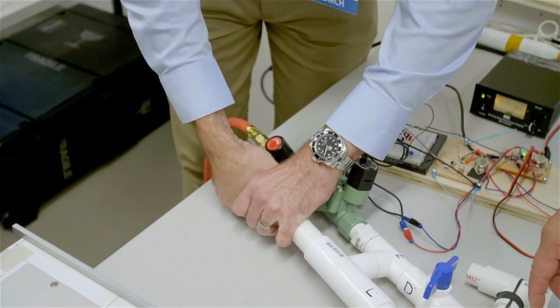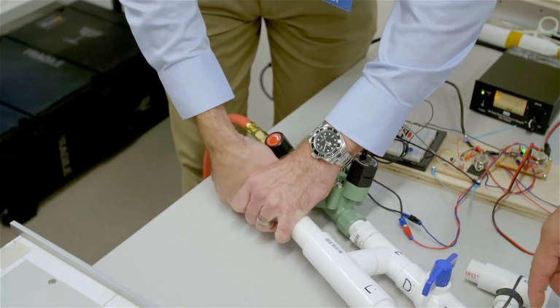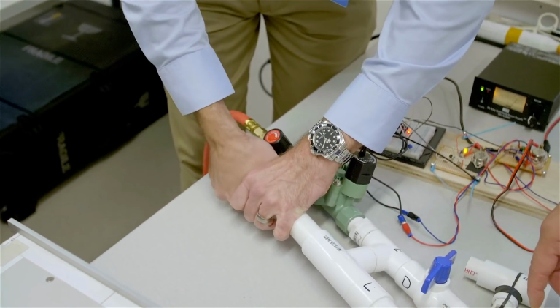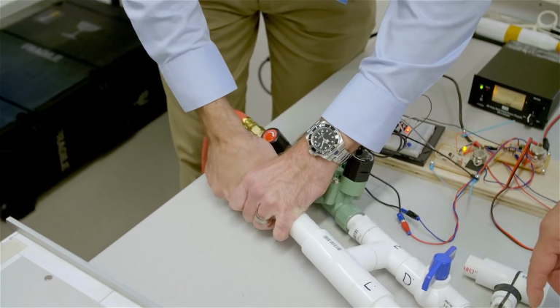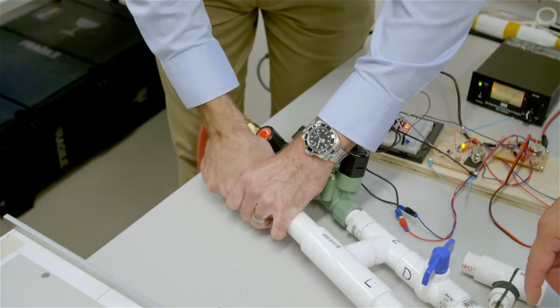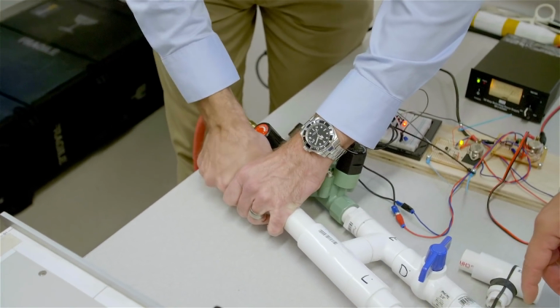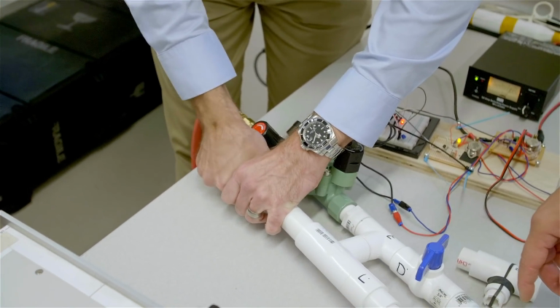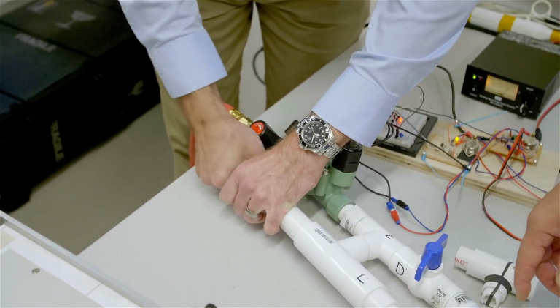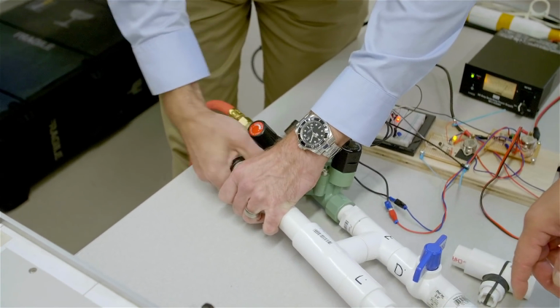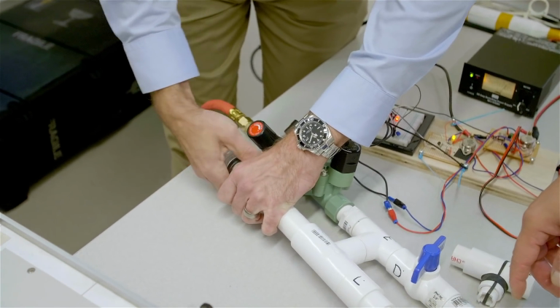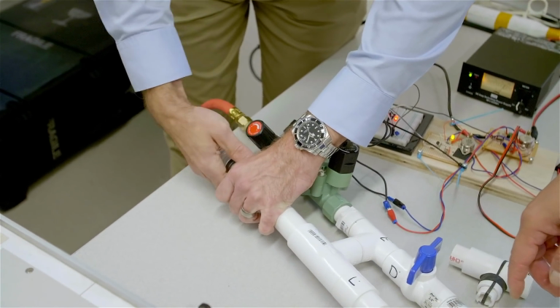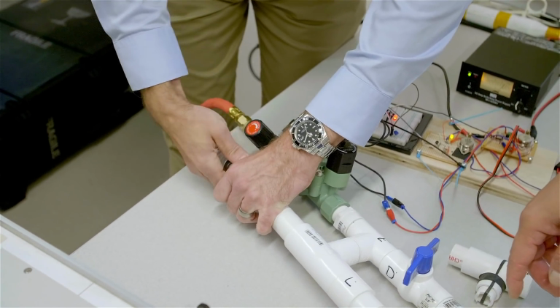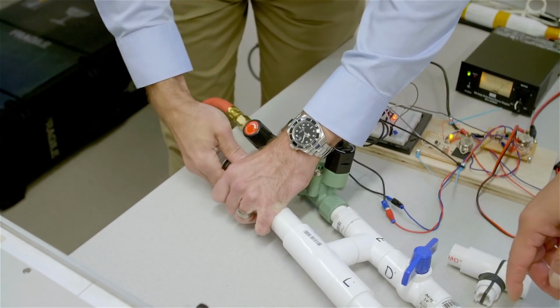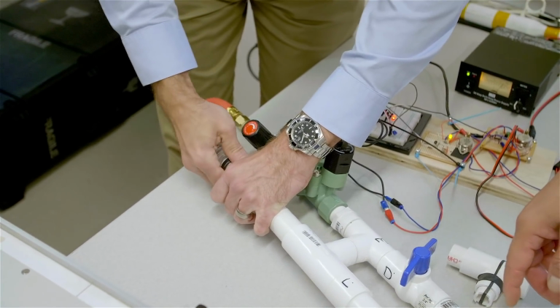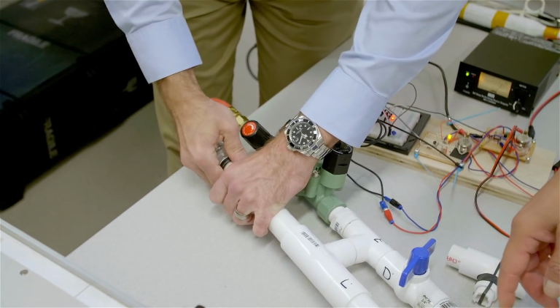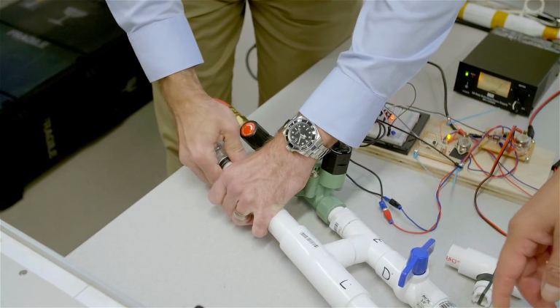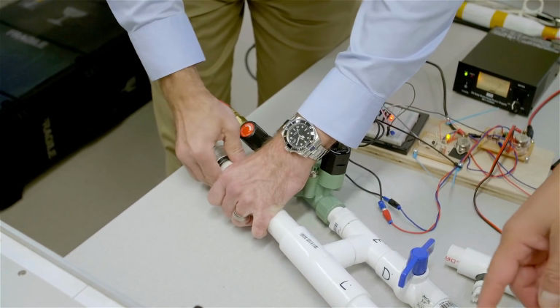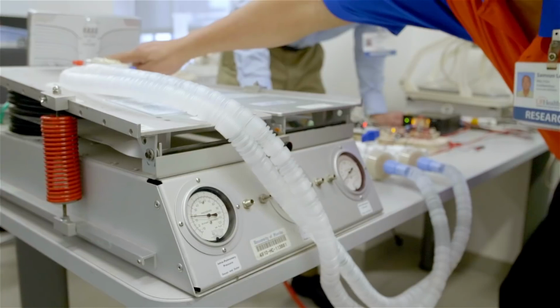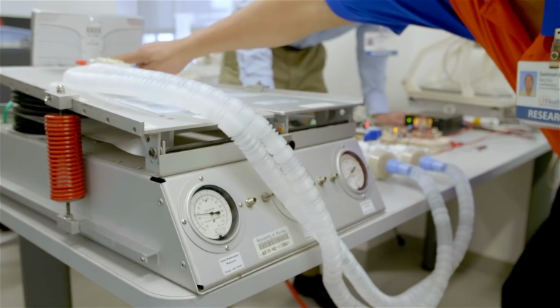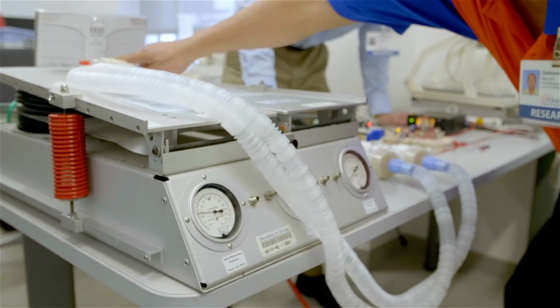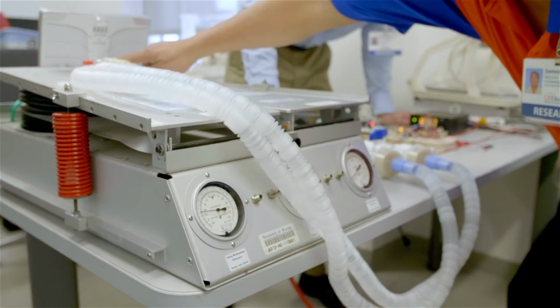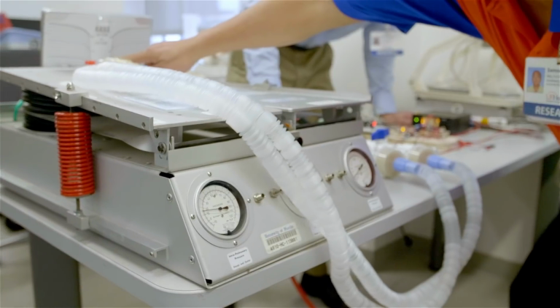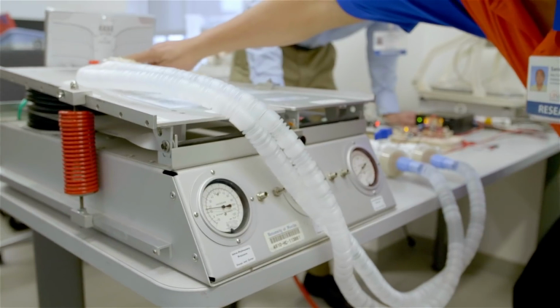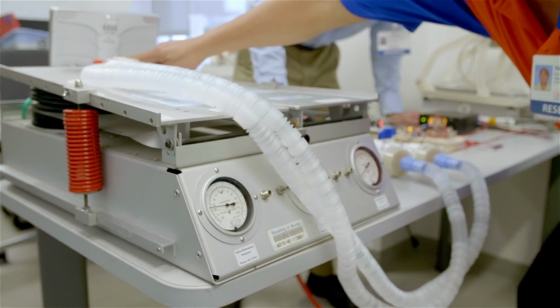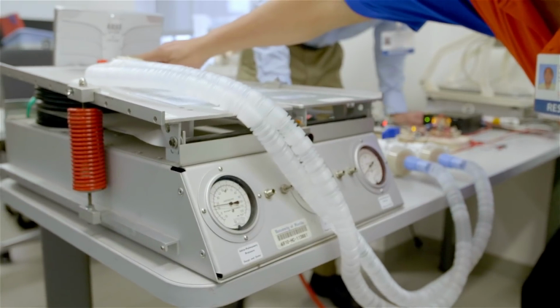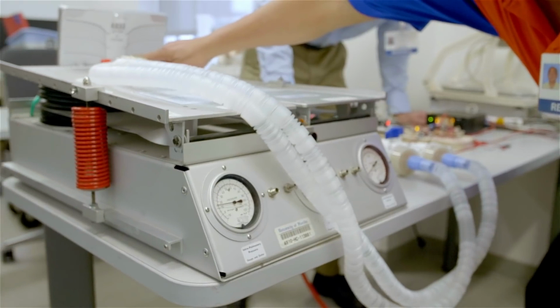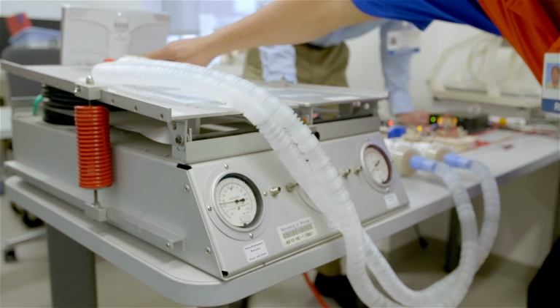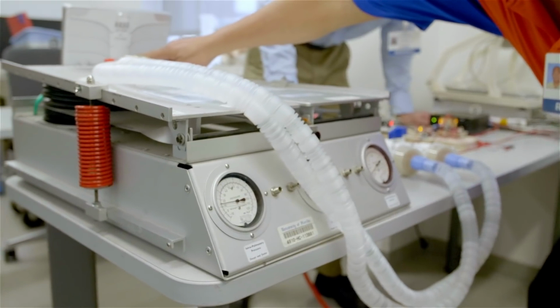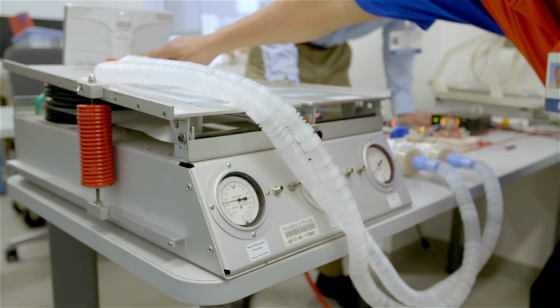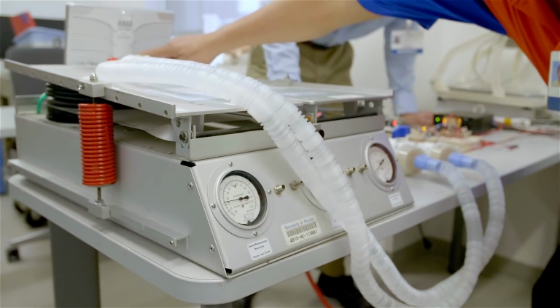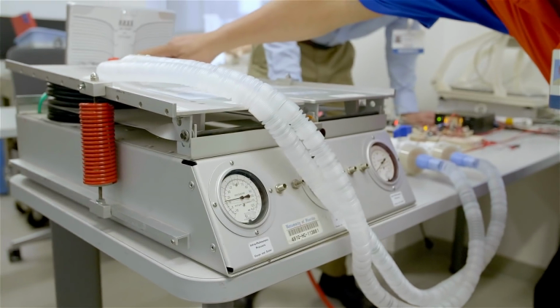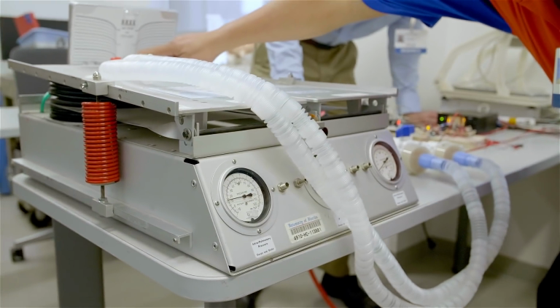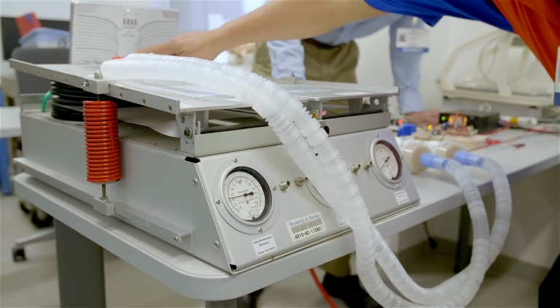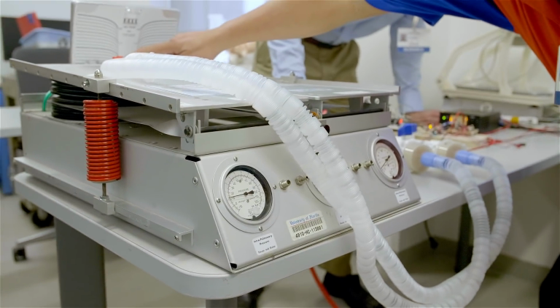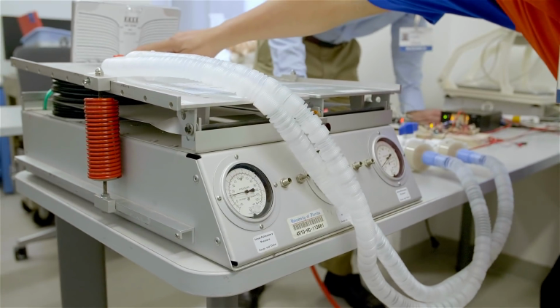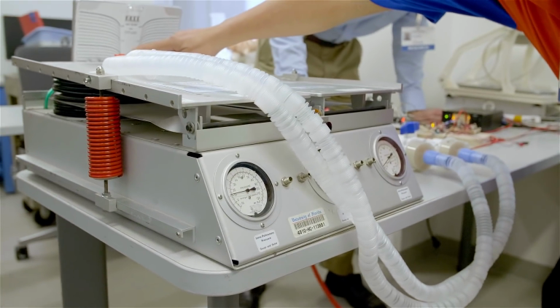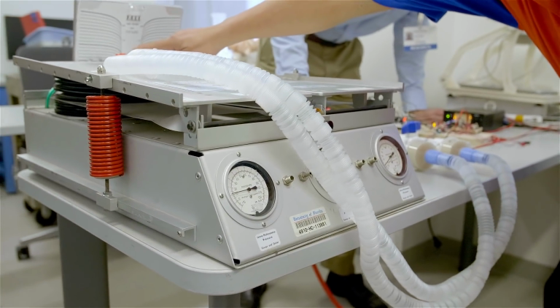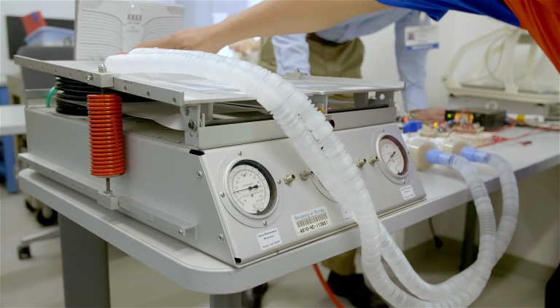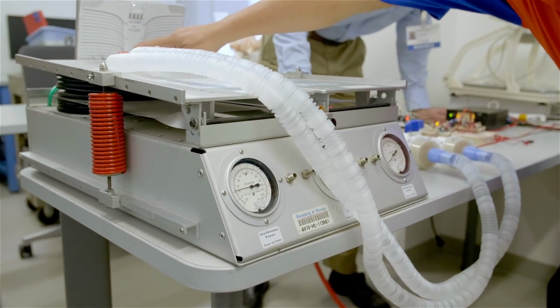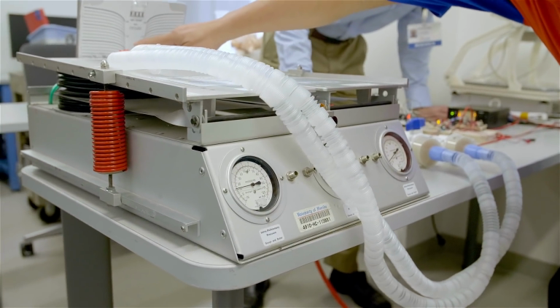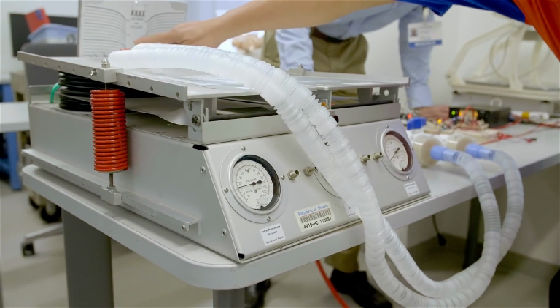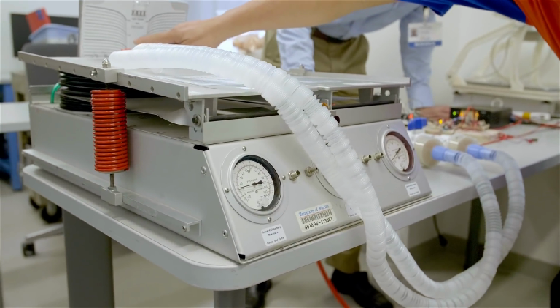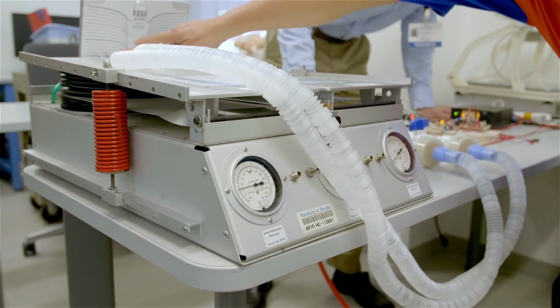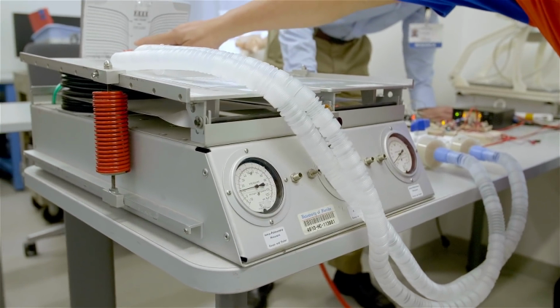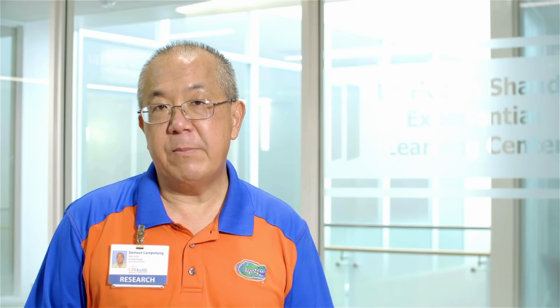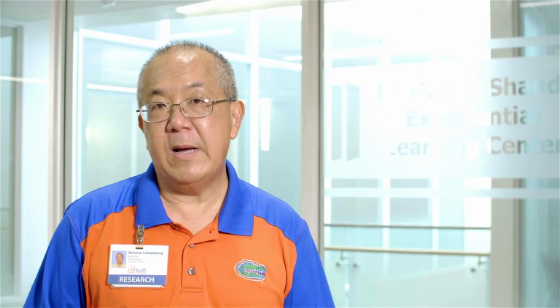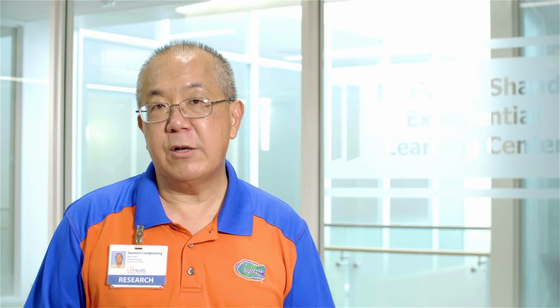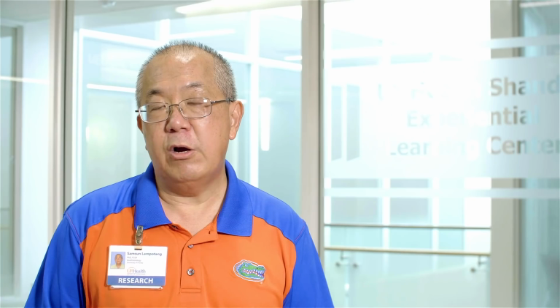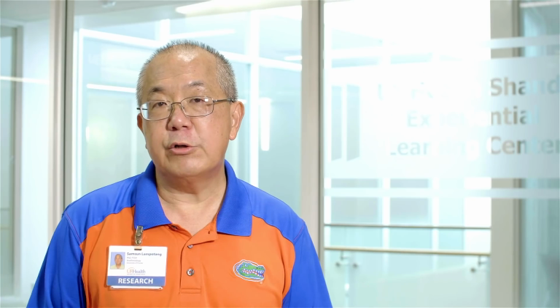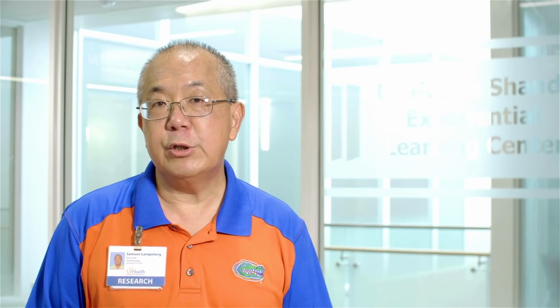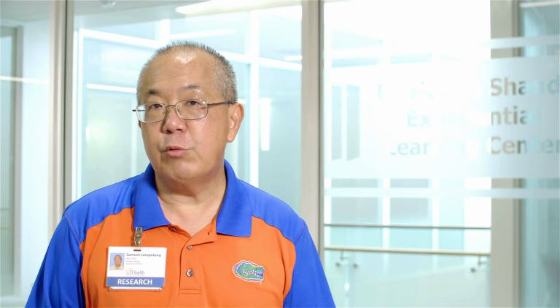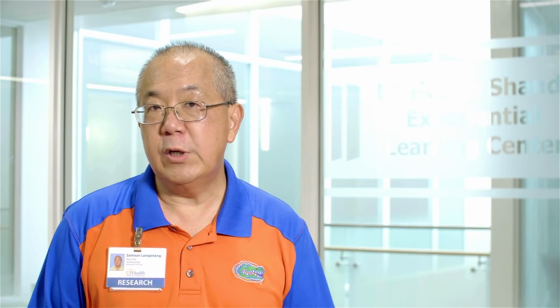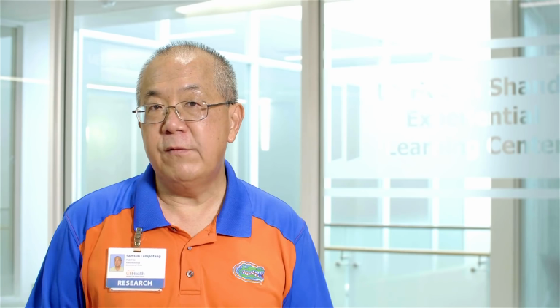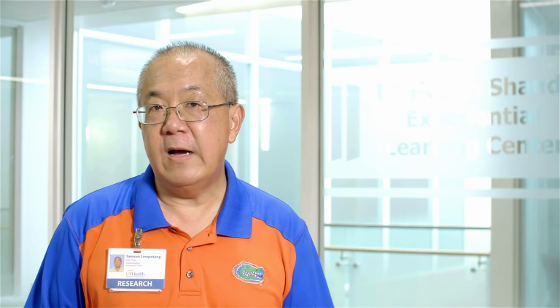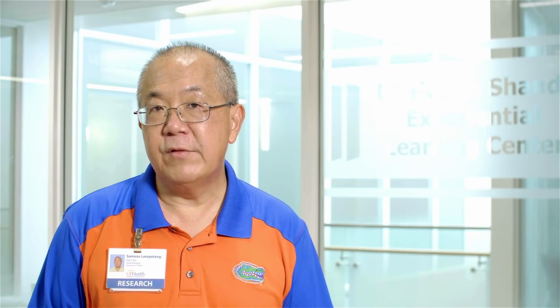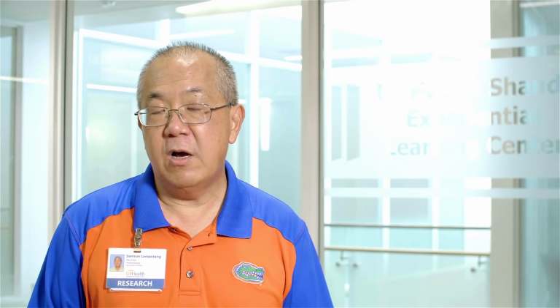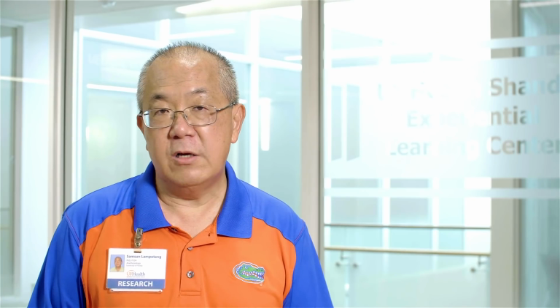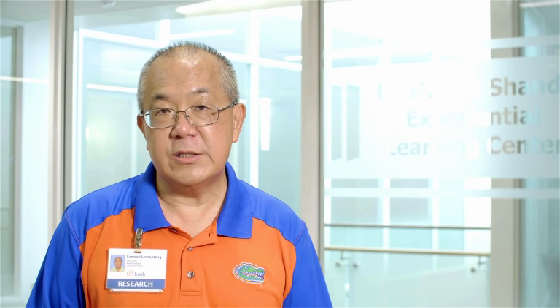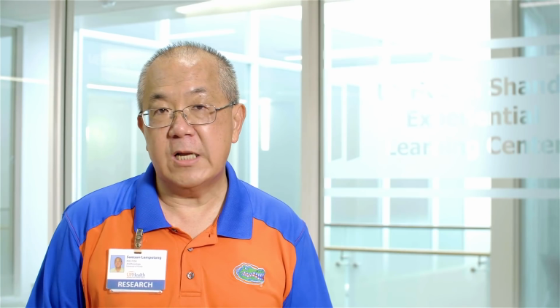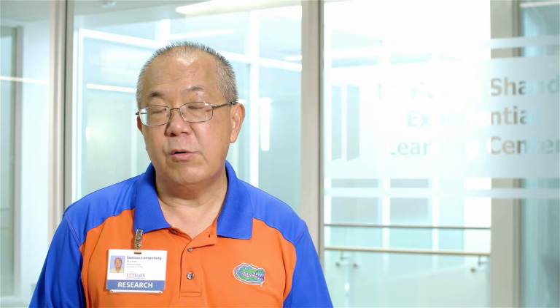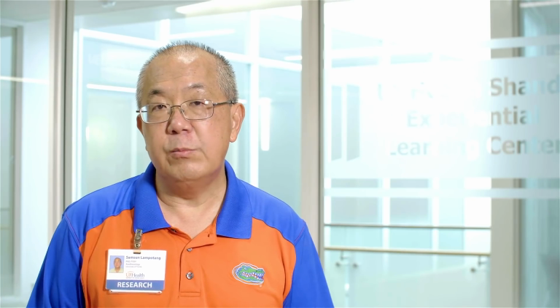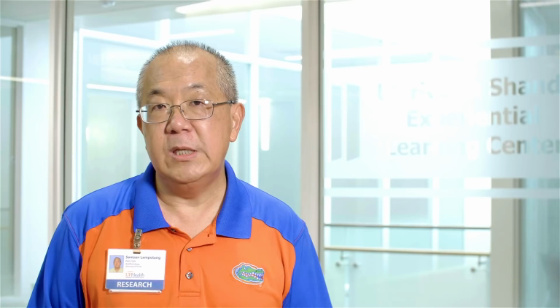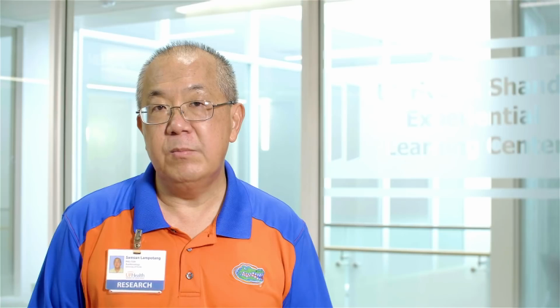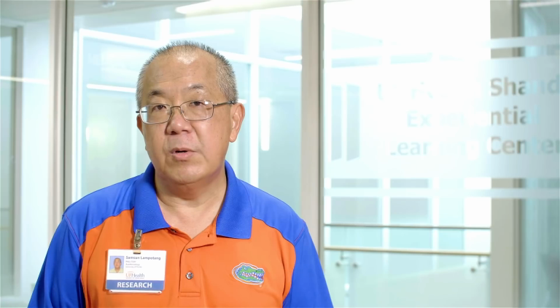If you have all the parts you can build one in 15 minutes, and the cost is very cheap — about $125 at Home Depot.